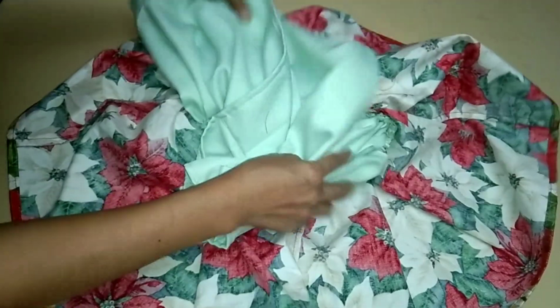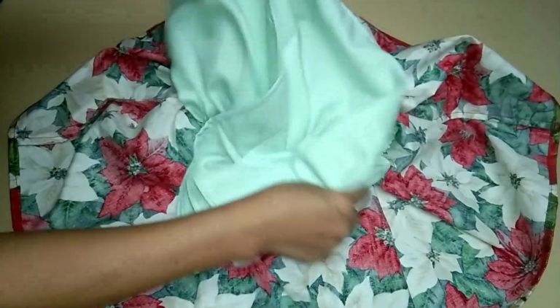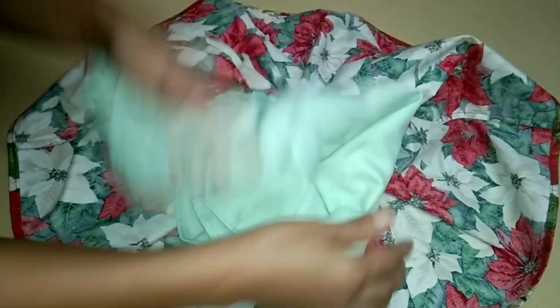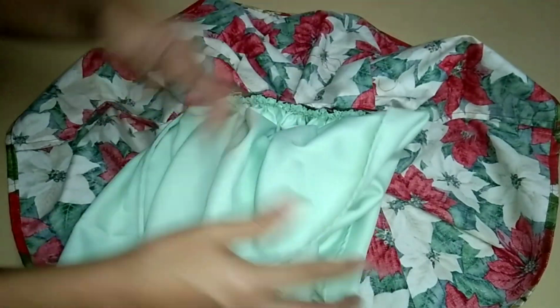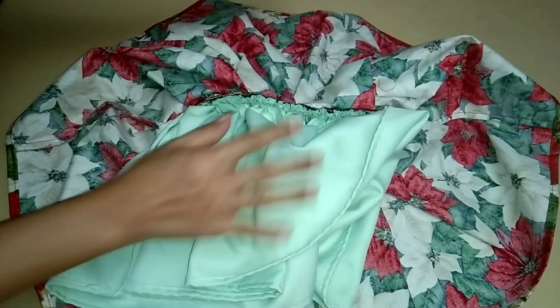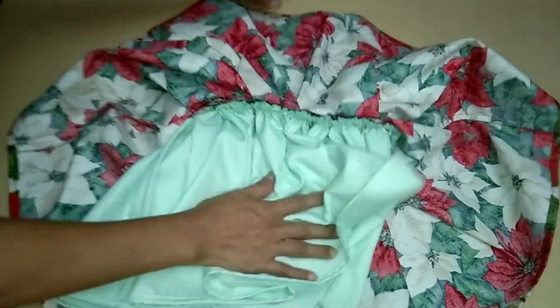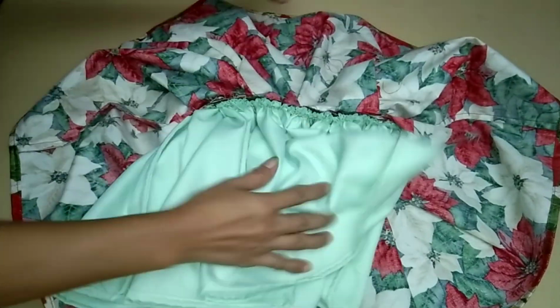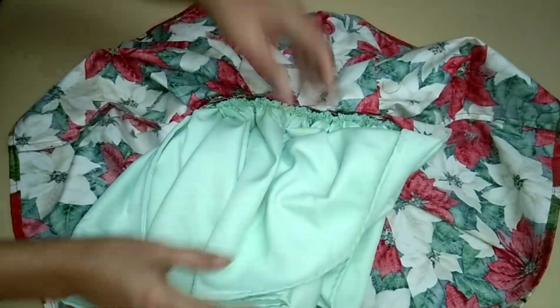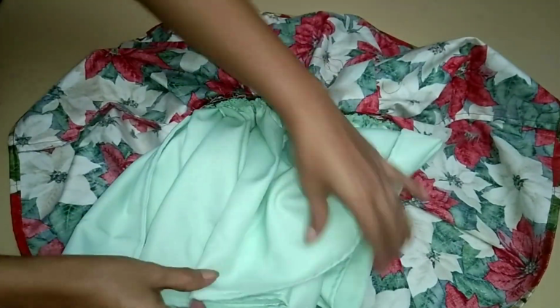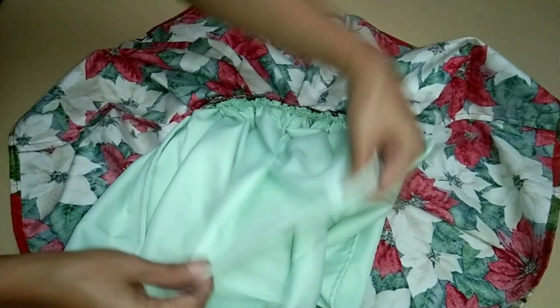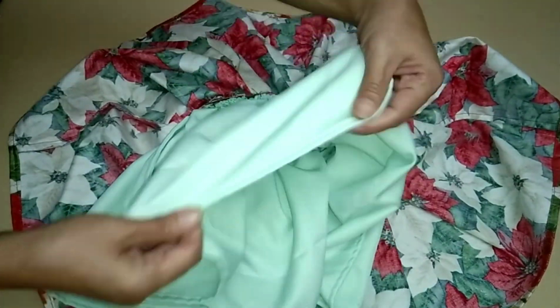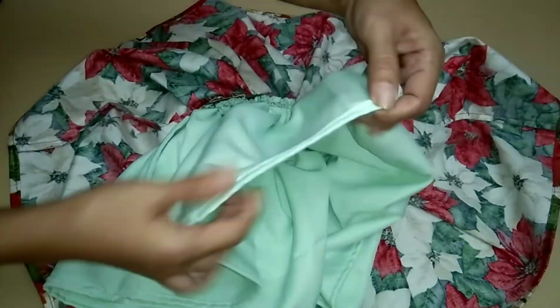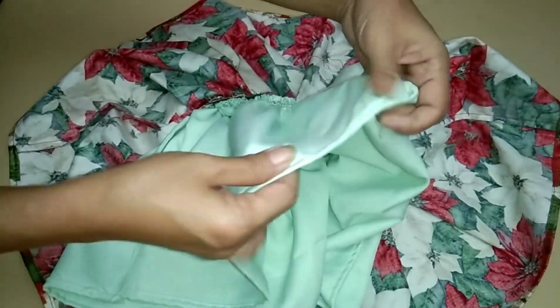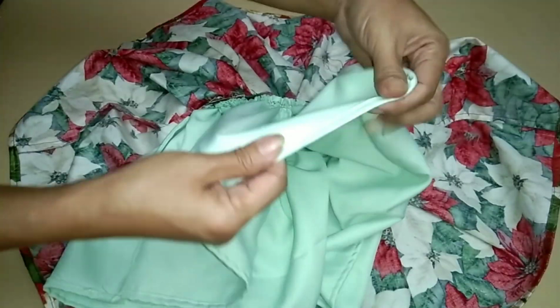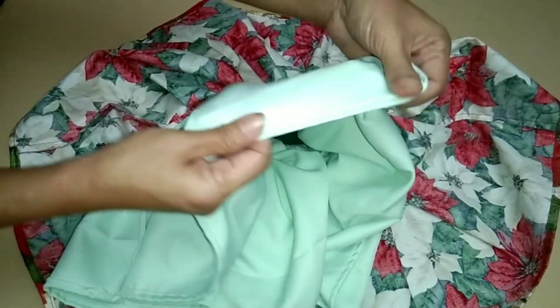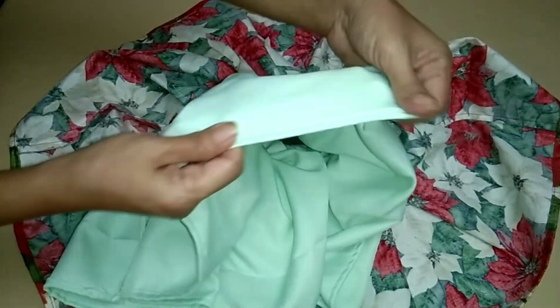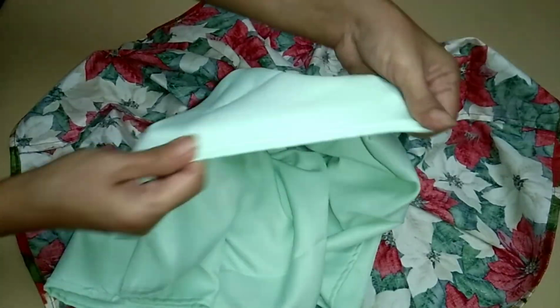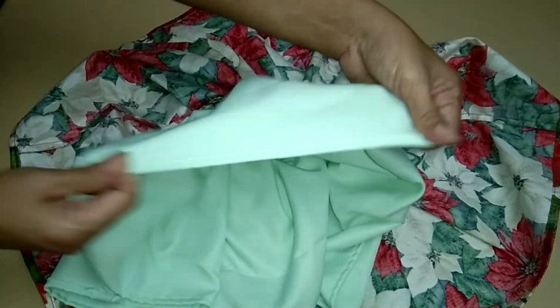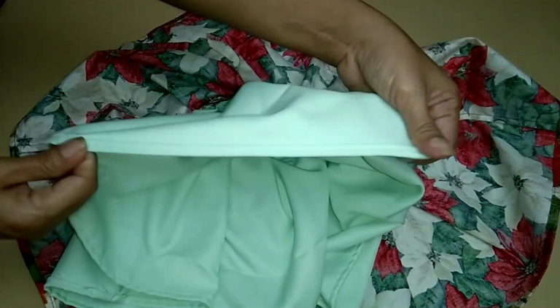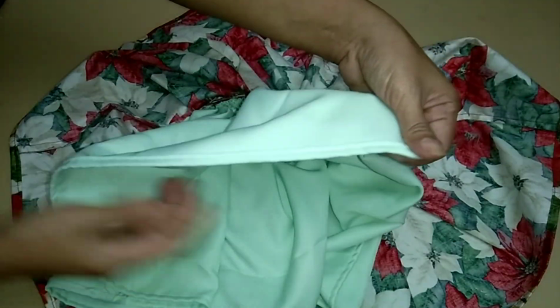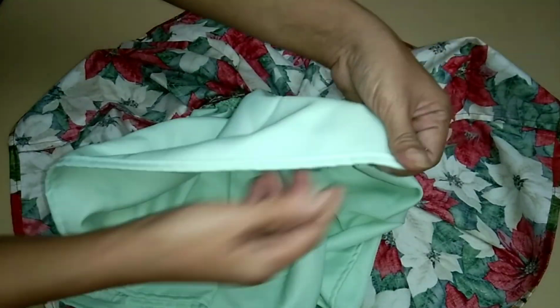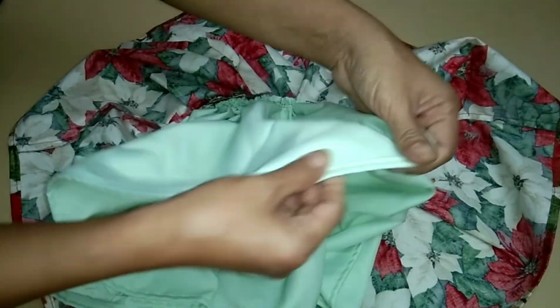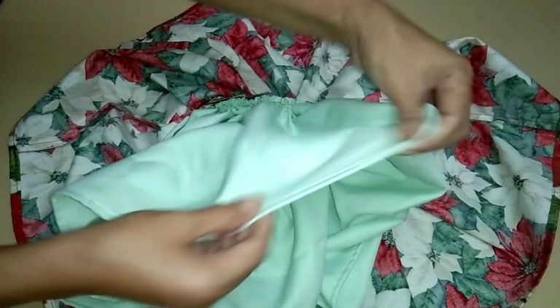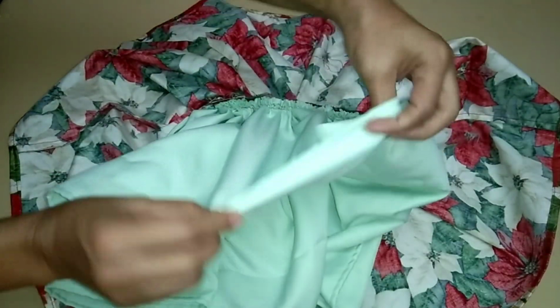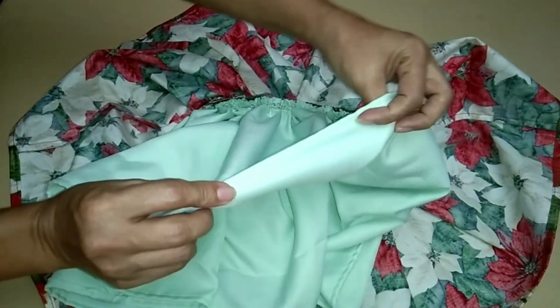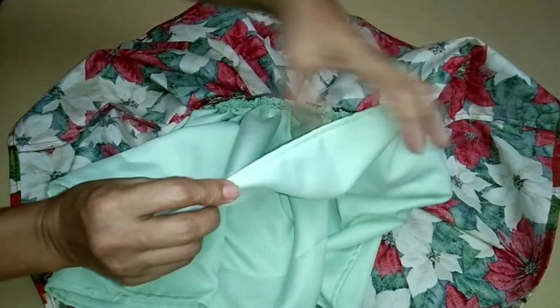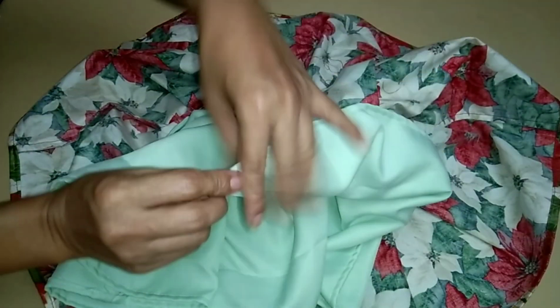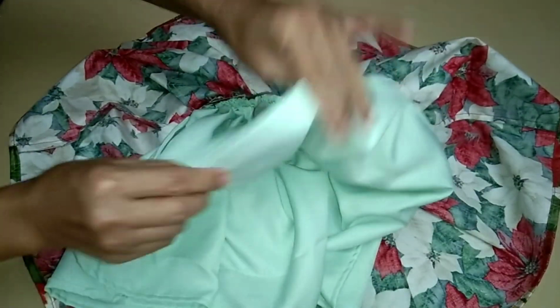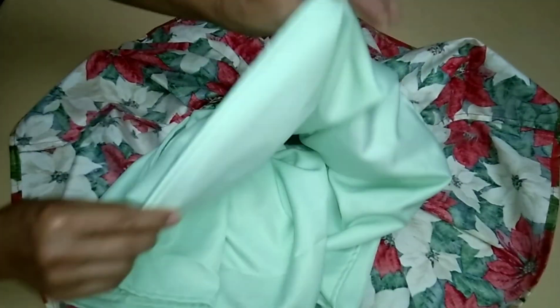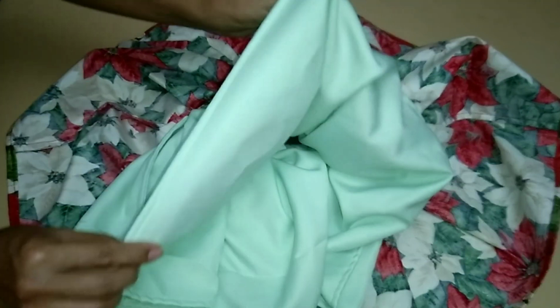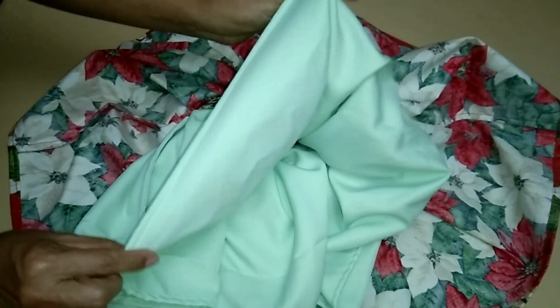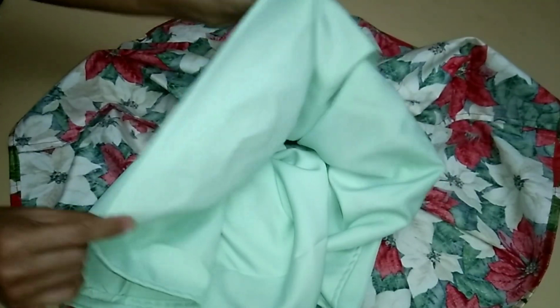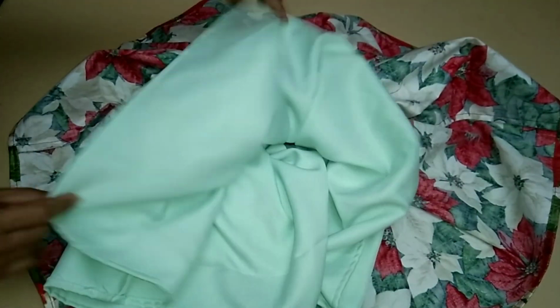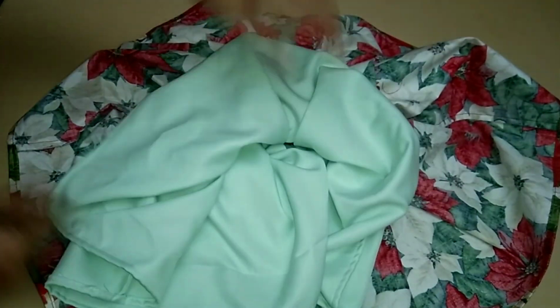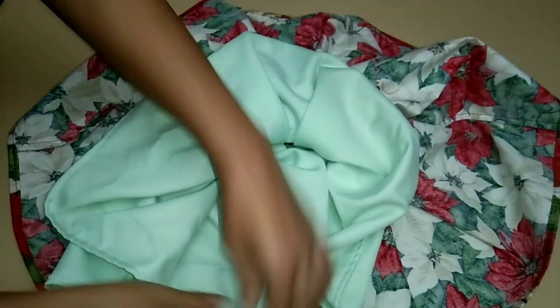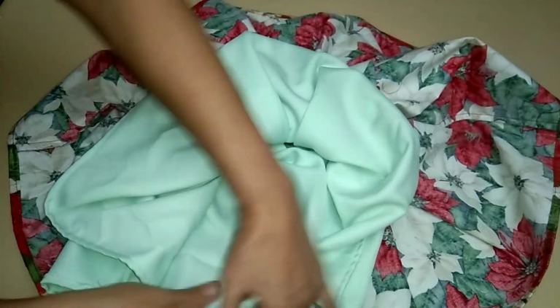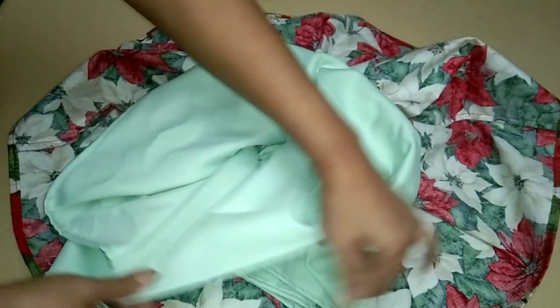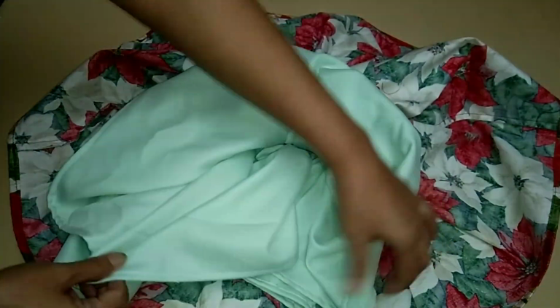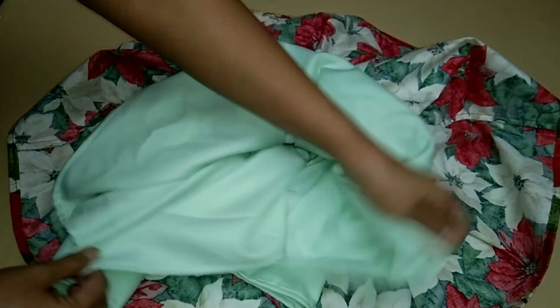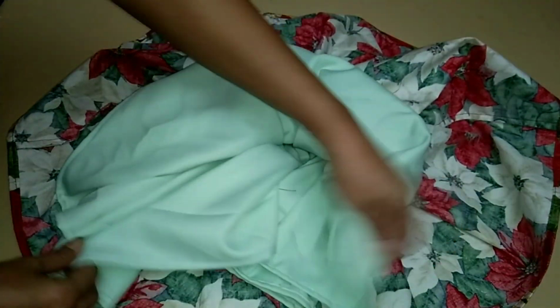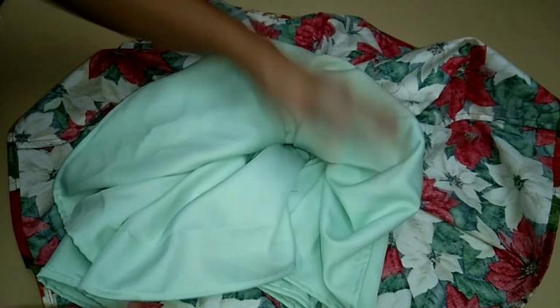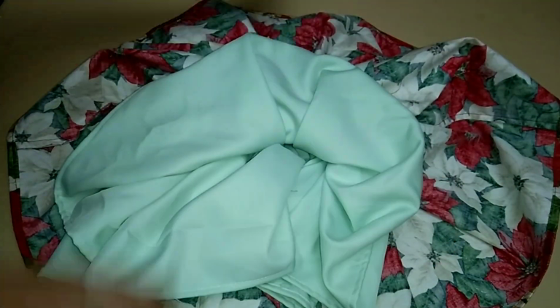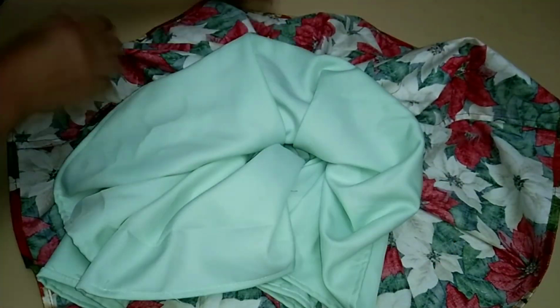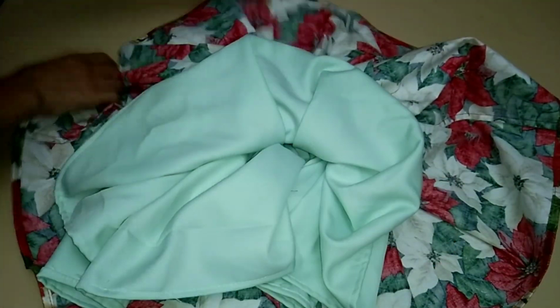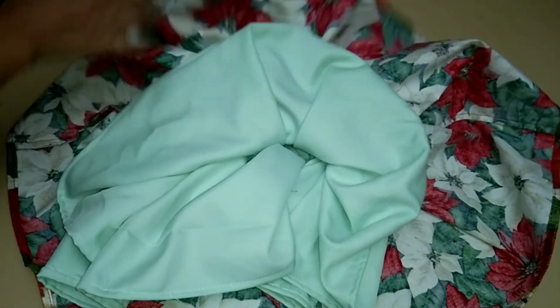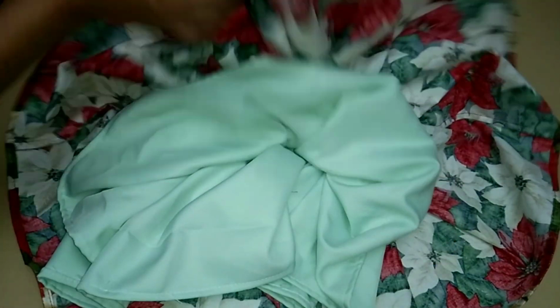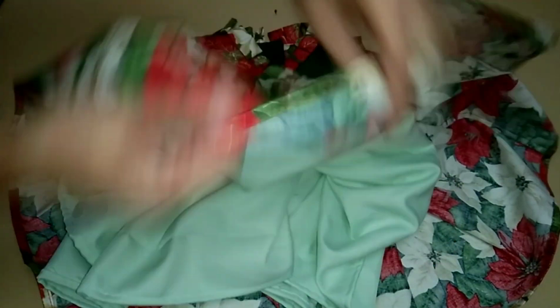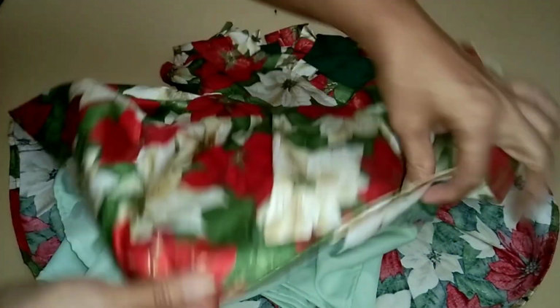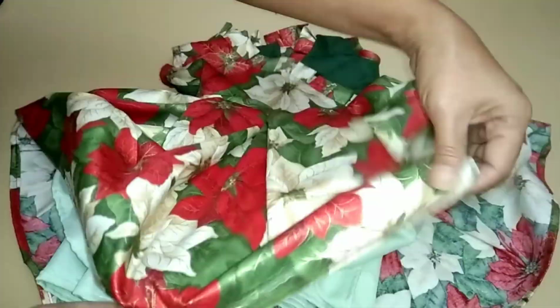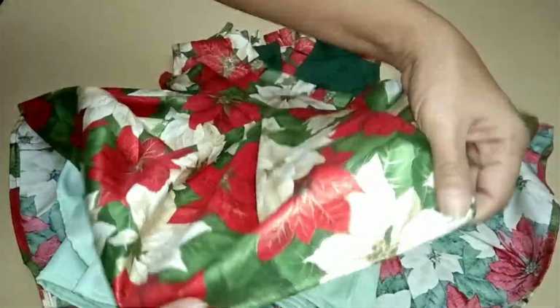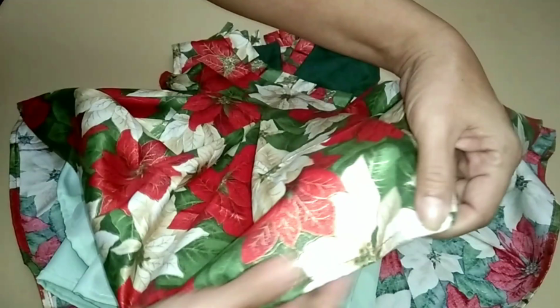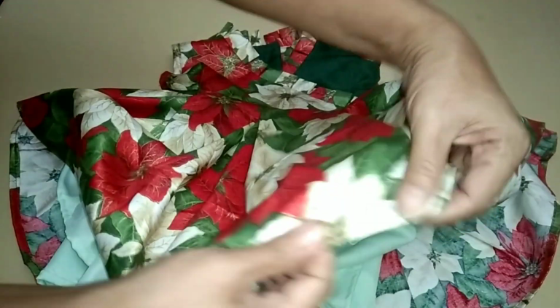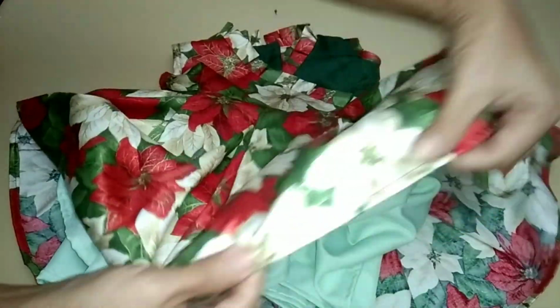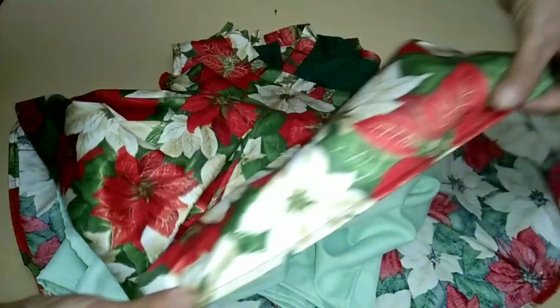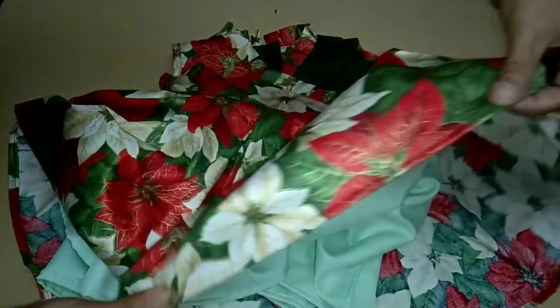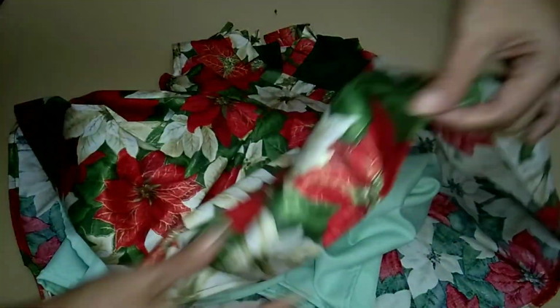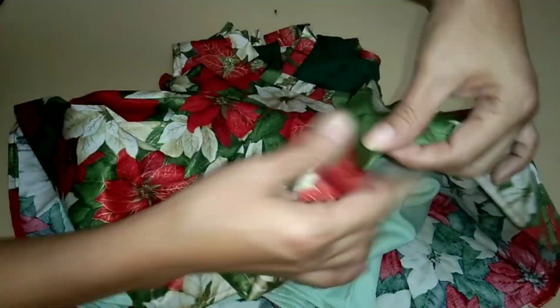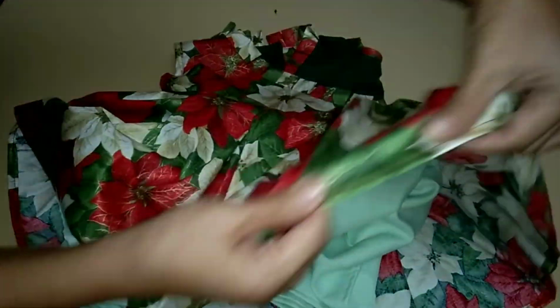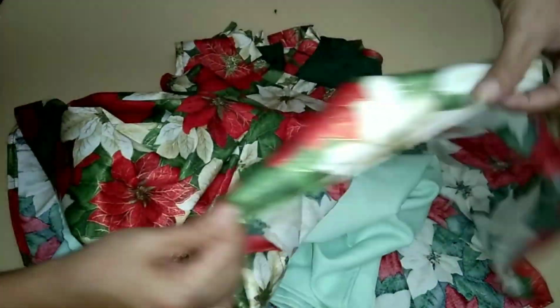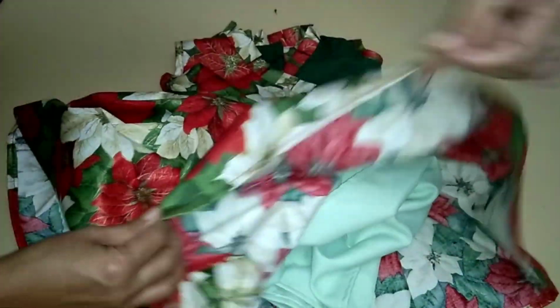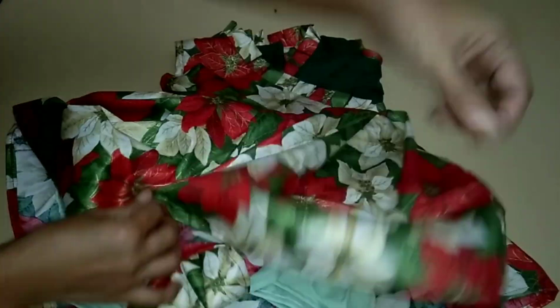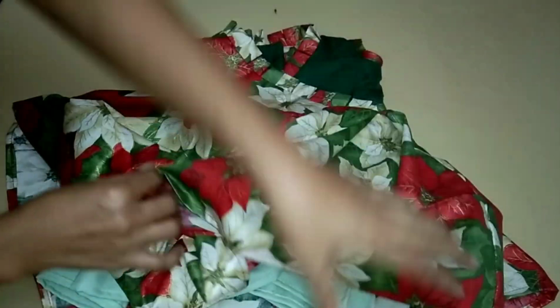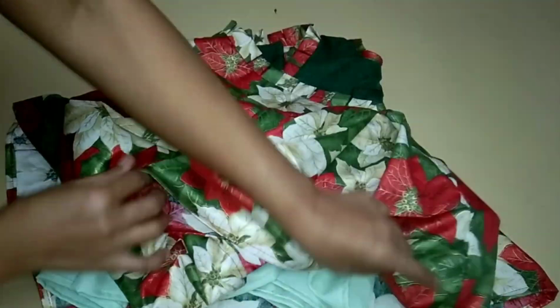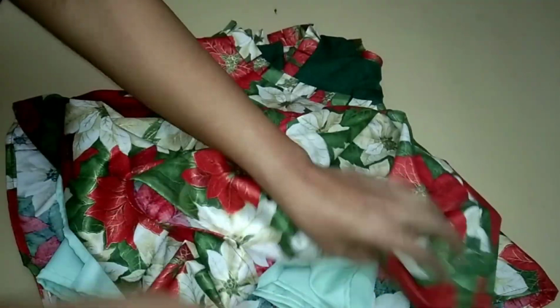Sew the bottom of the skirt and lining with one-half allowance. Double check all the seams and make sure your work is clean.